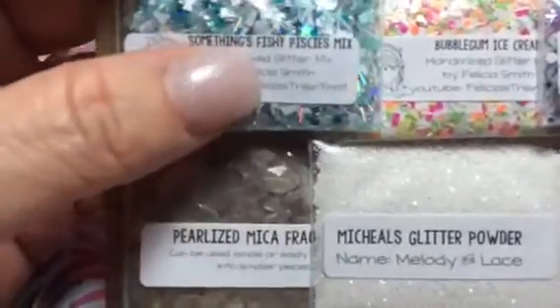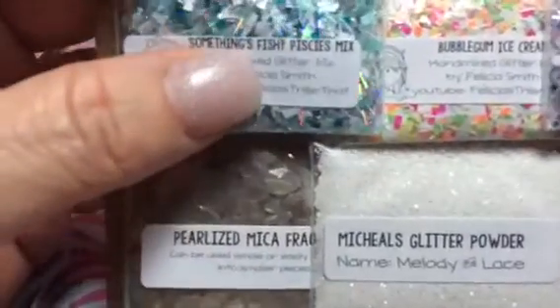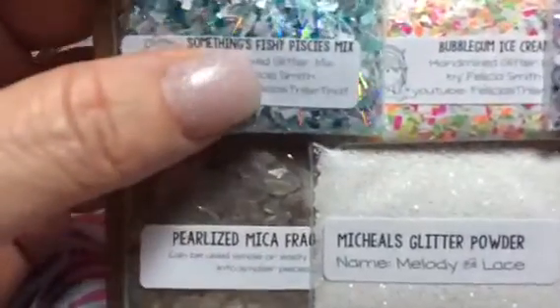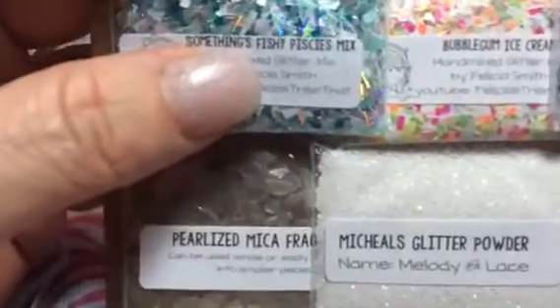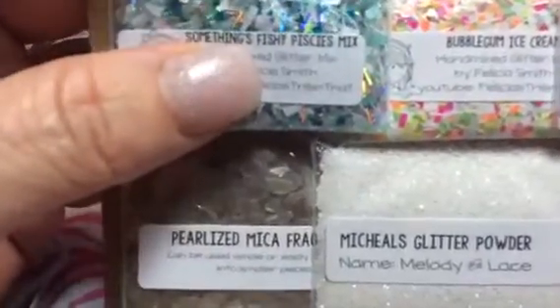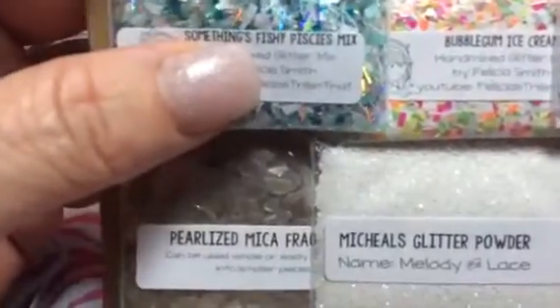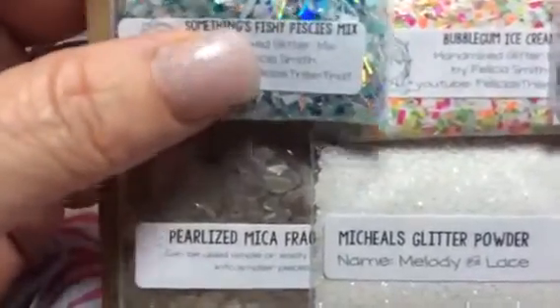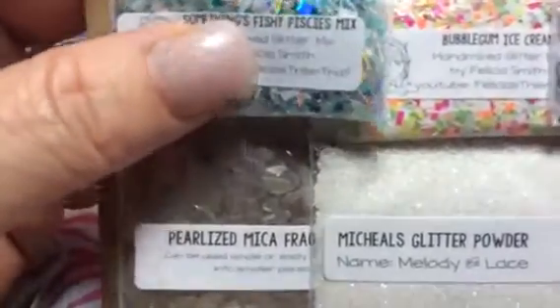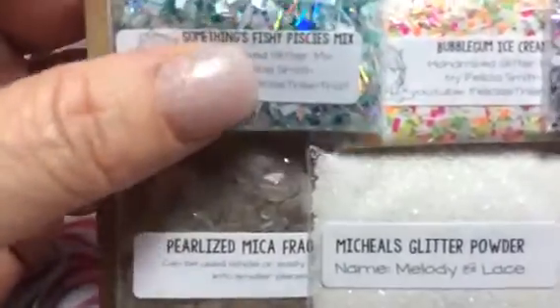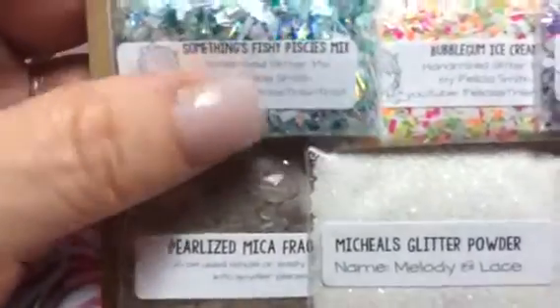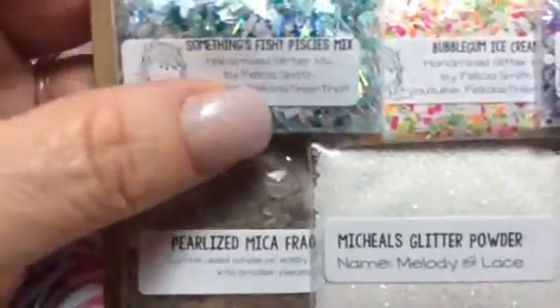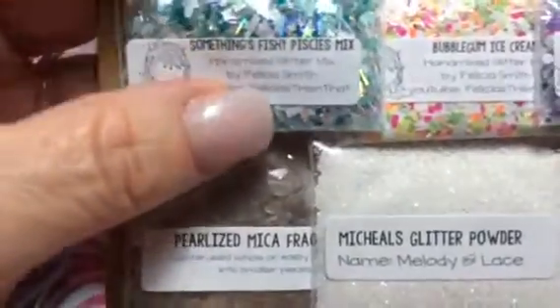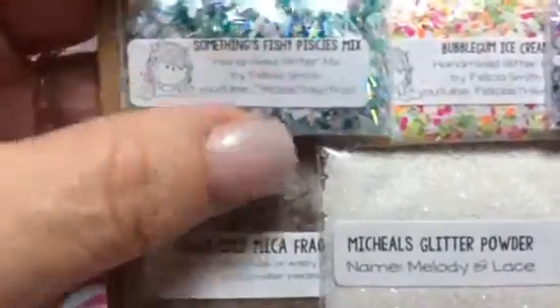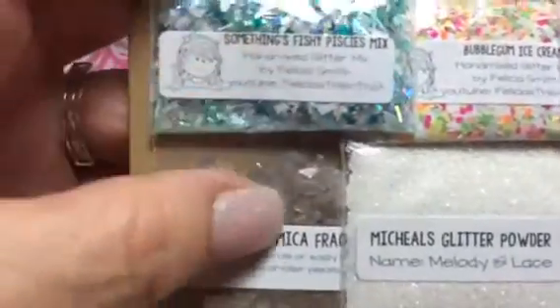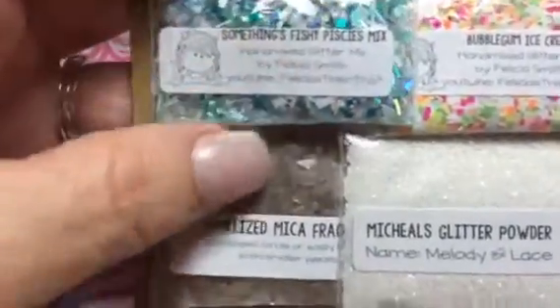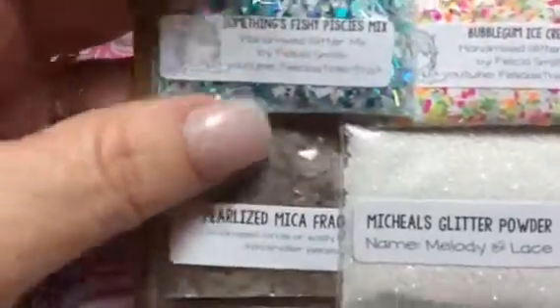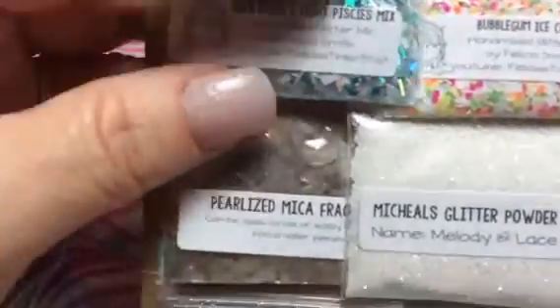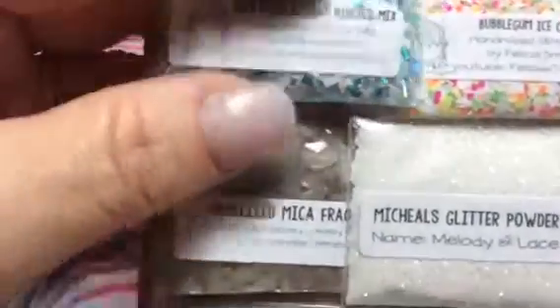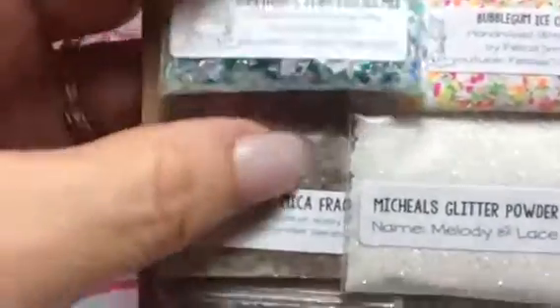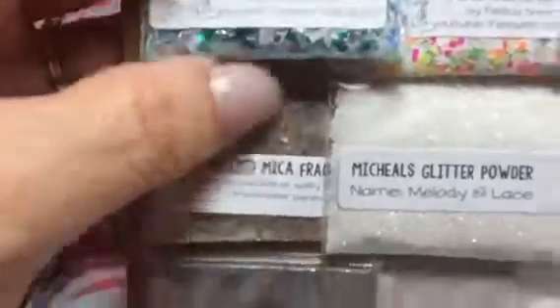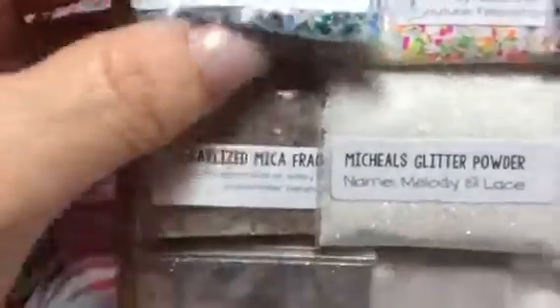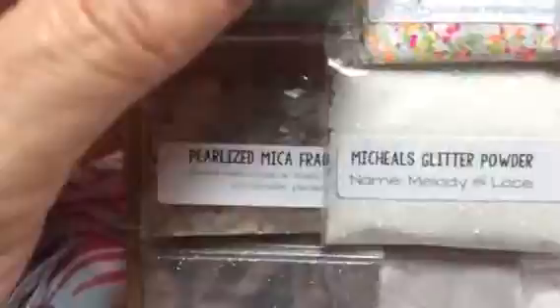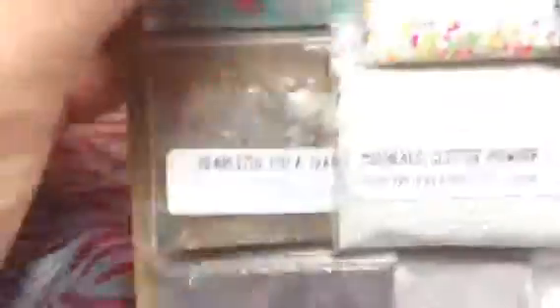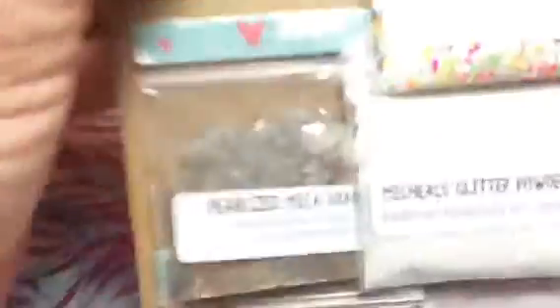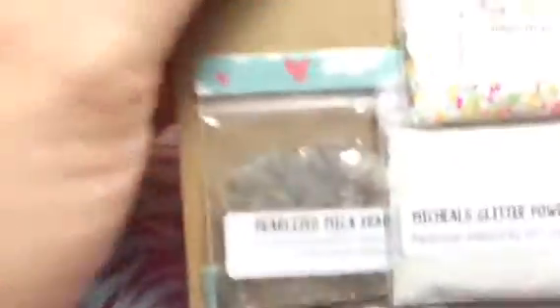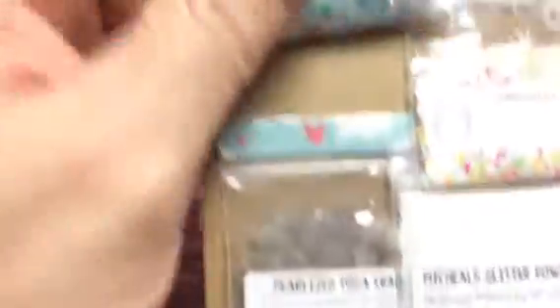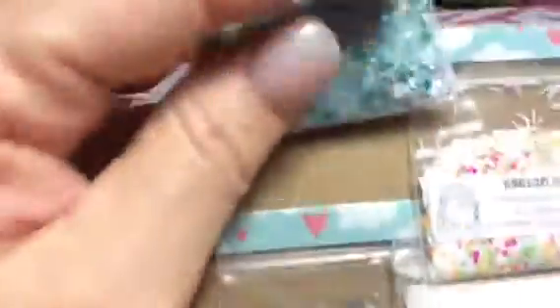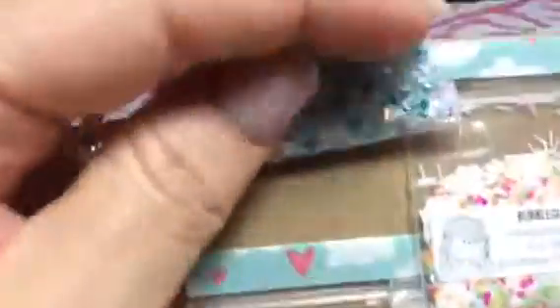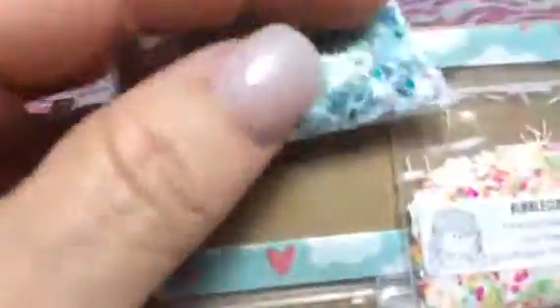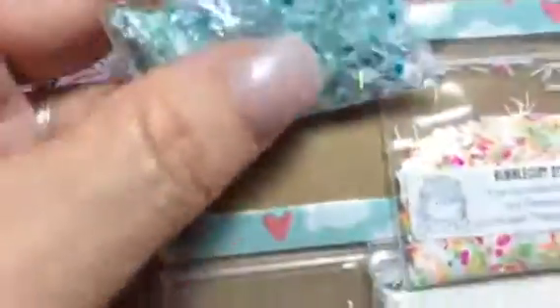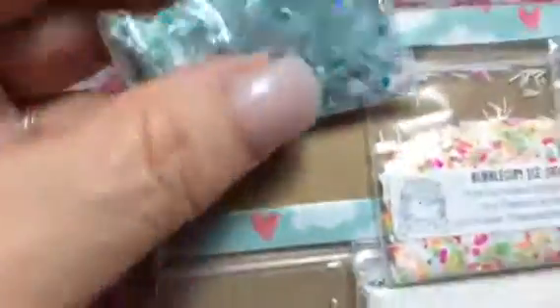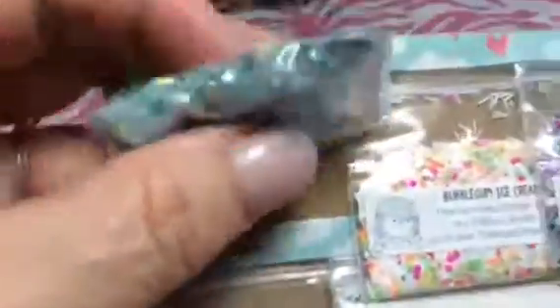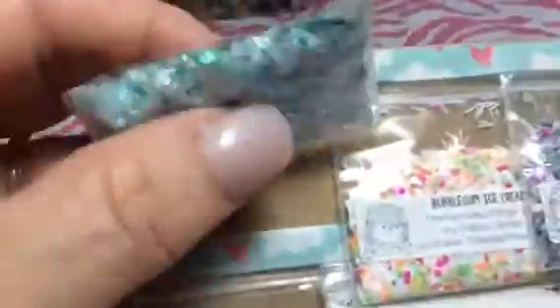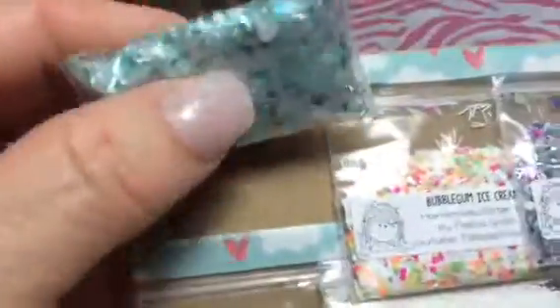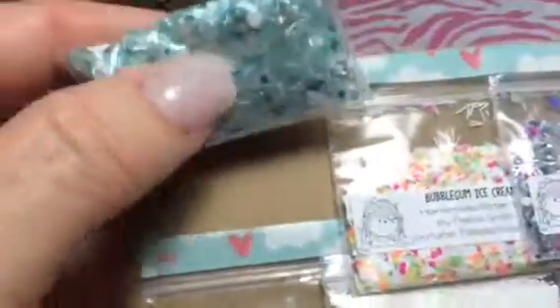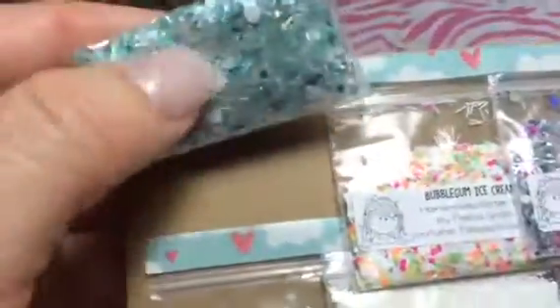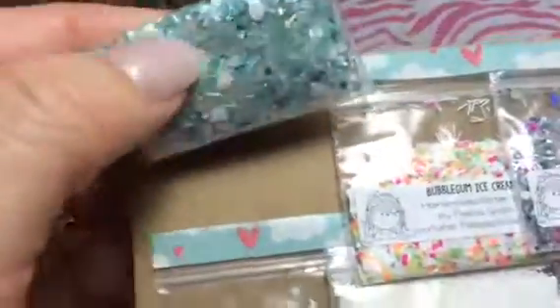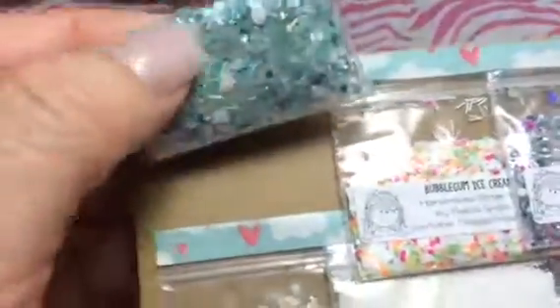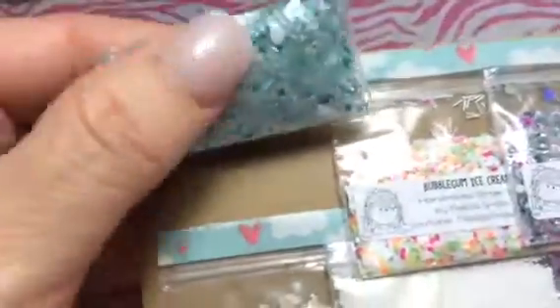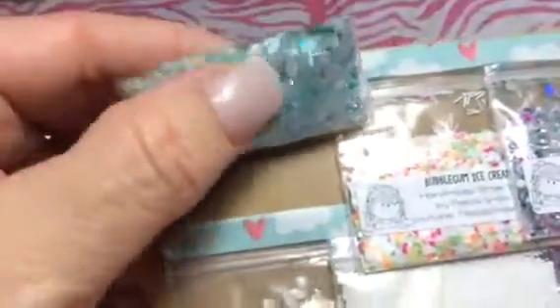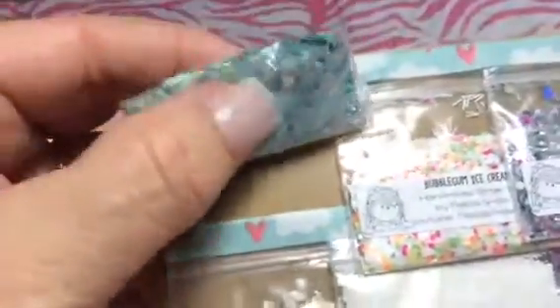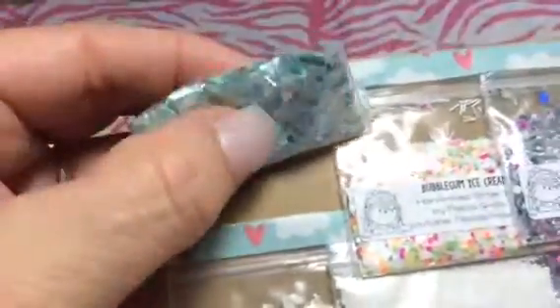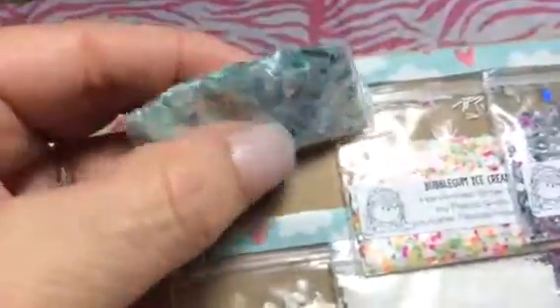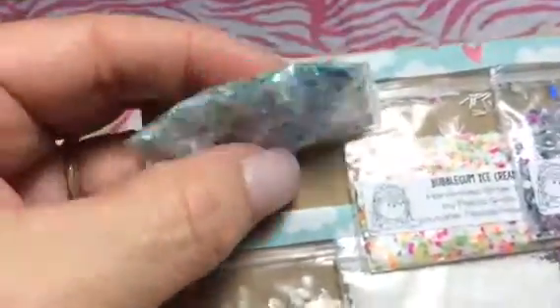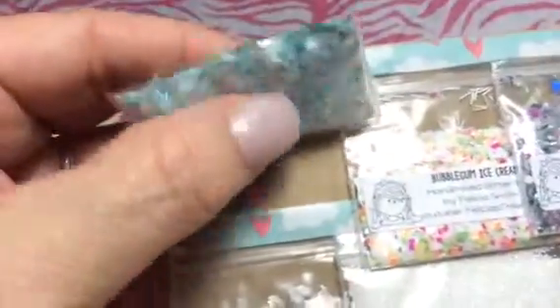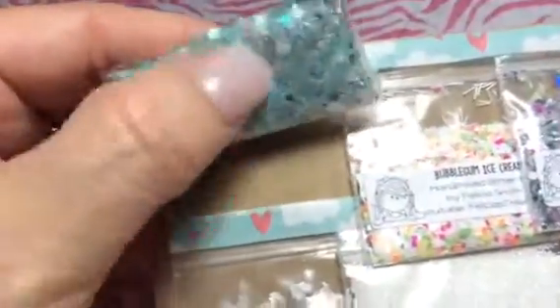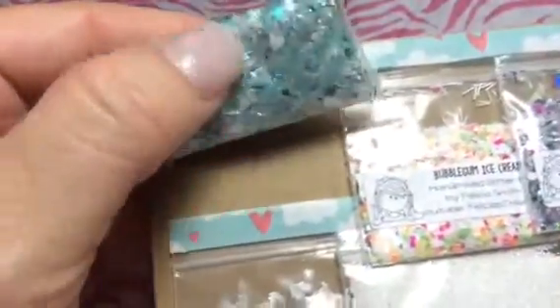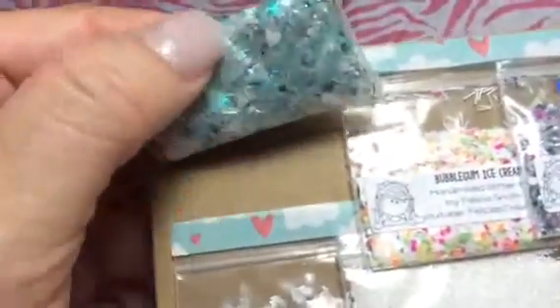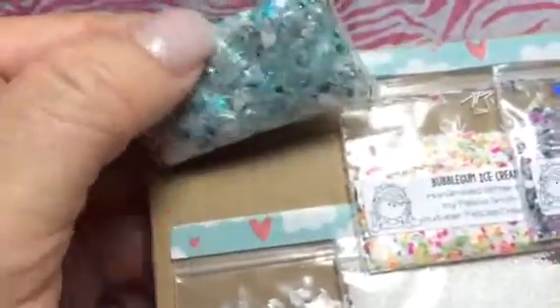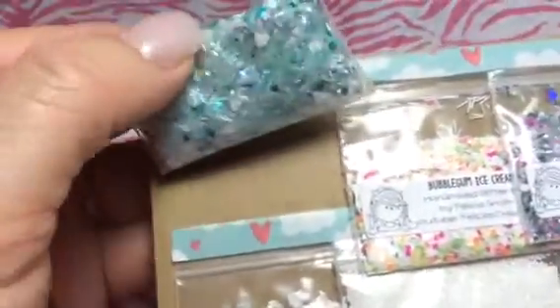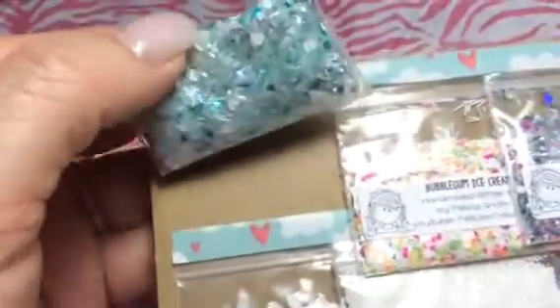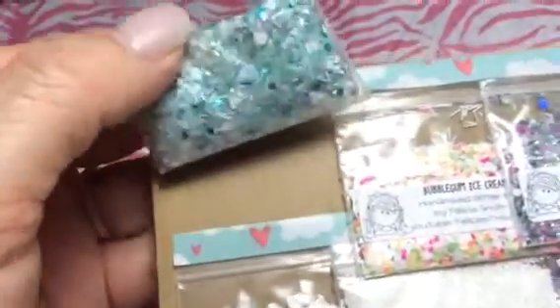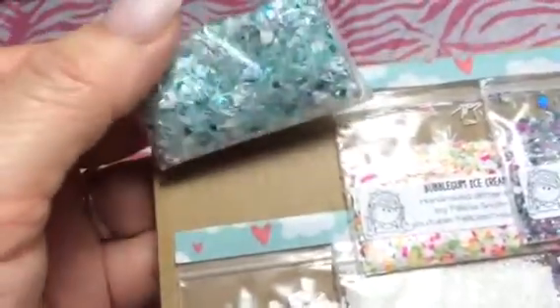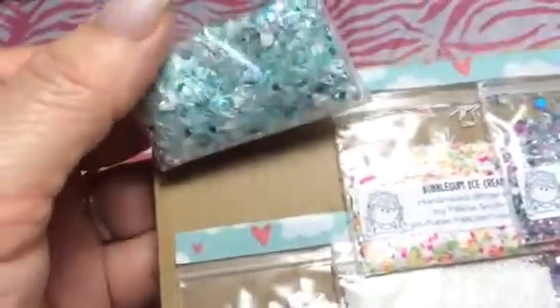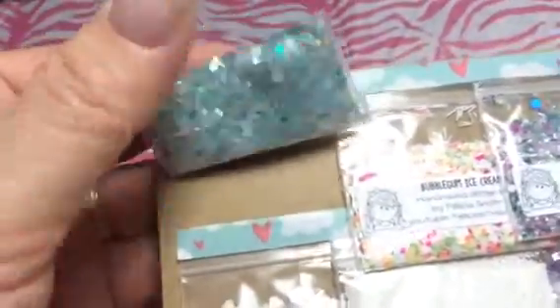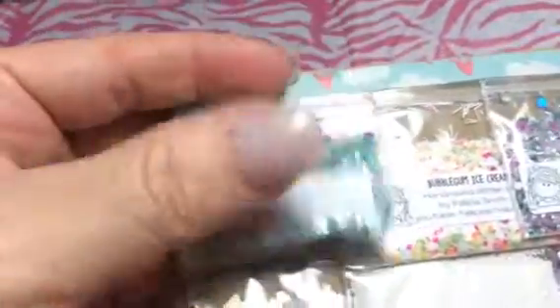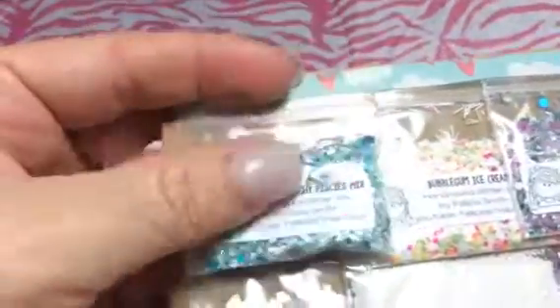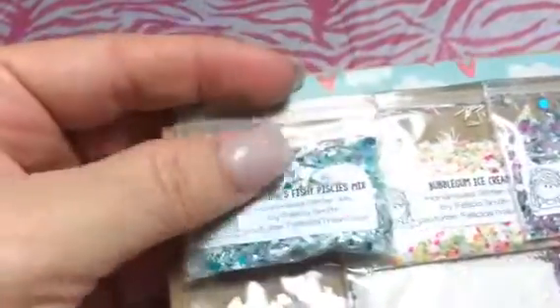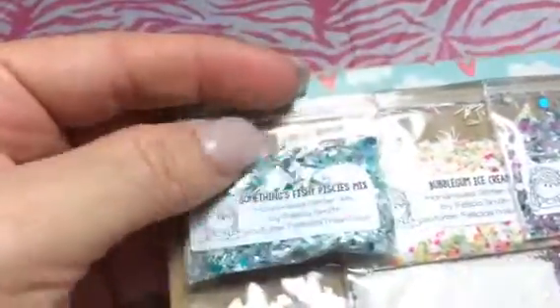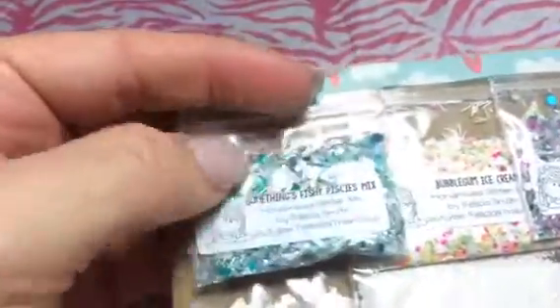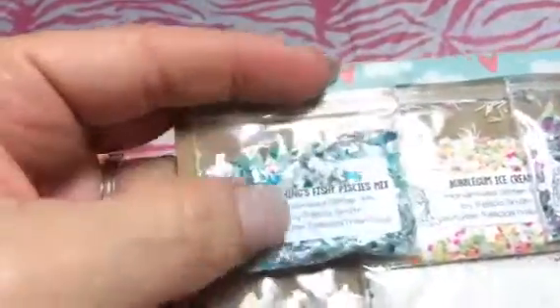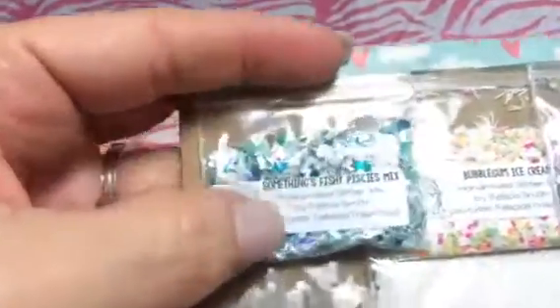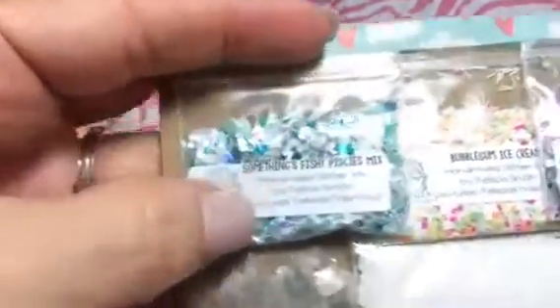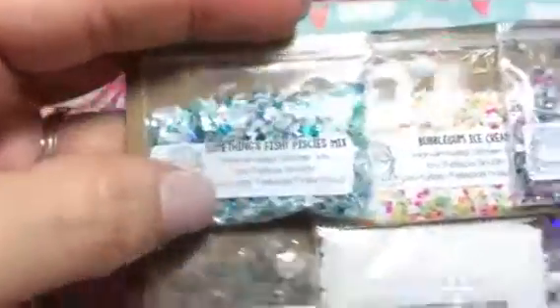Holographic circles — very pretty, Felicia. It's a gorgeous mix. Turquoise squares.